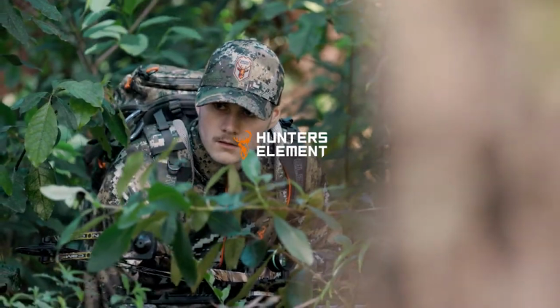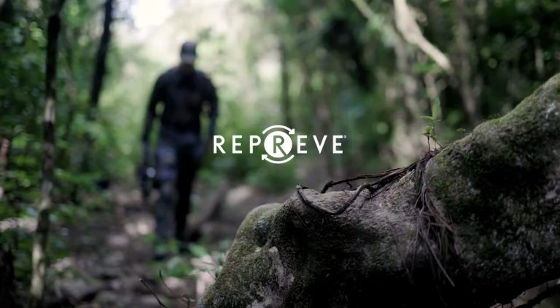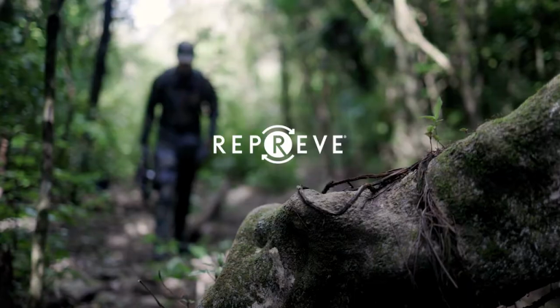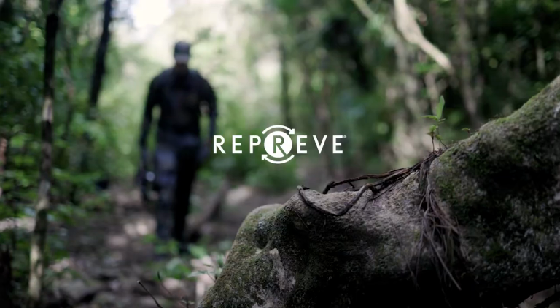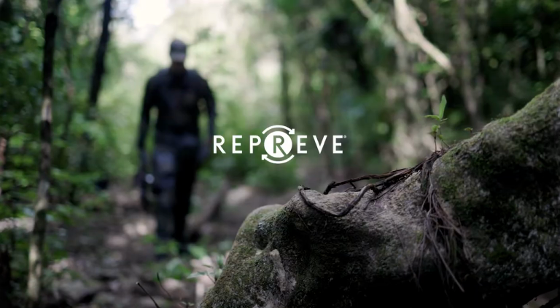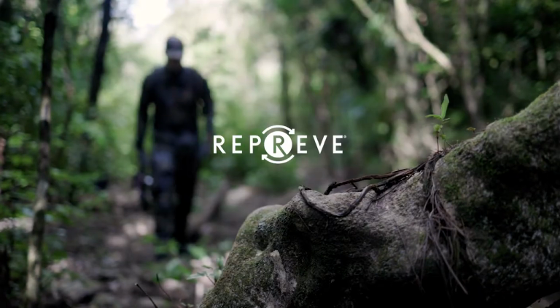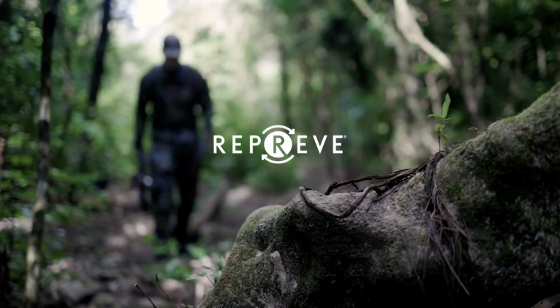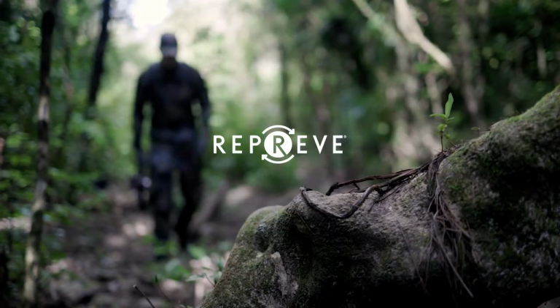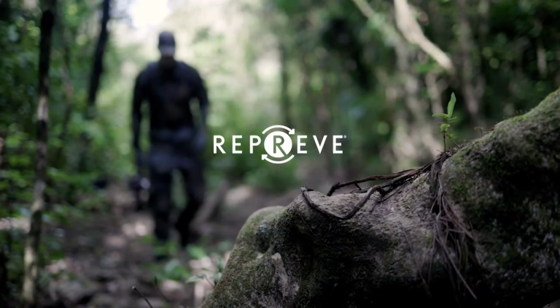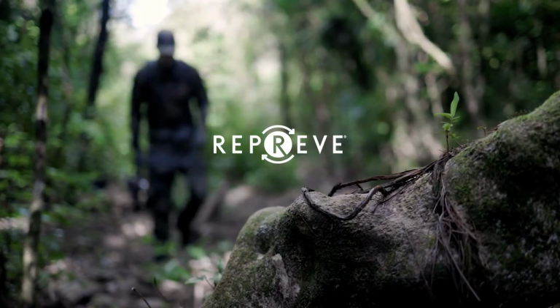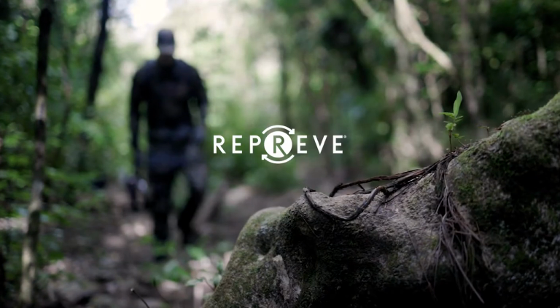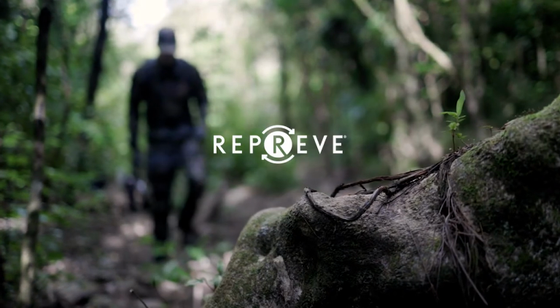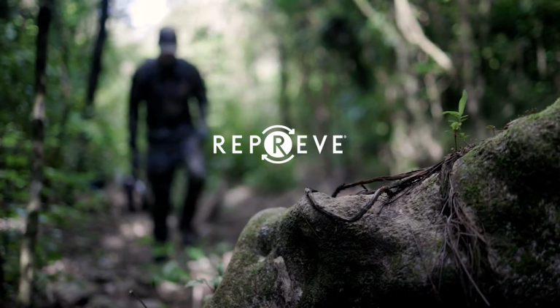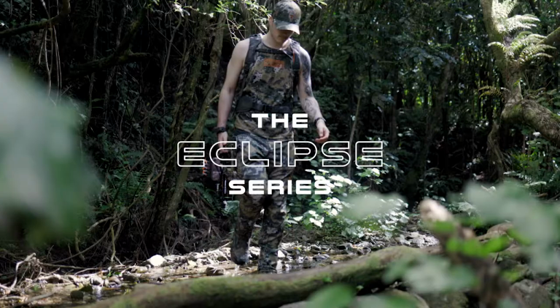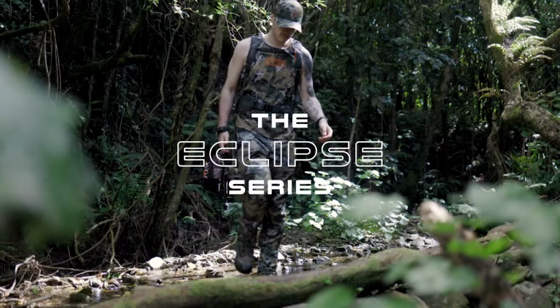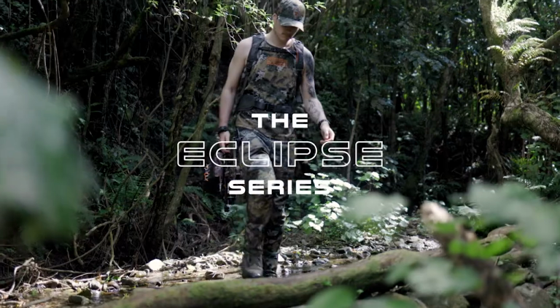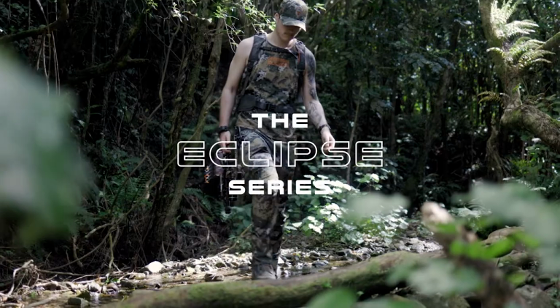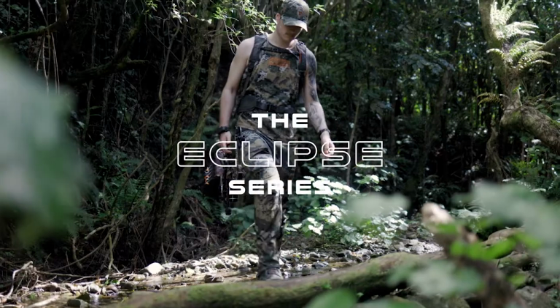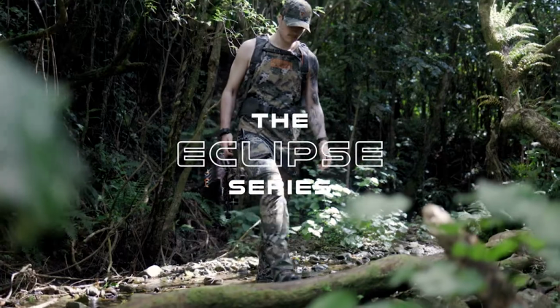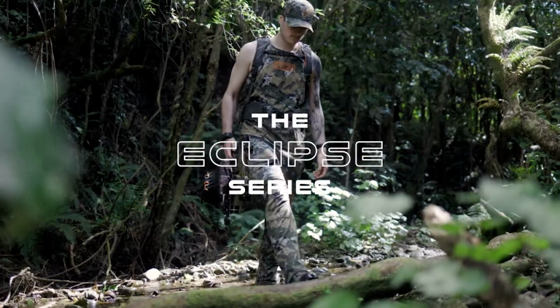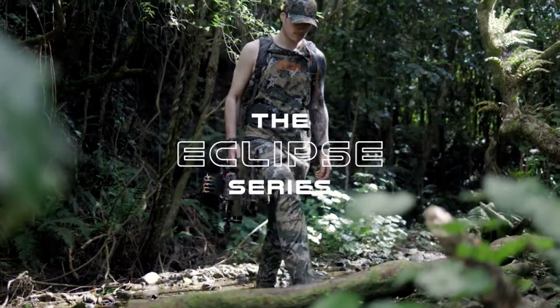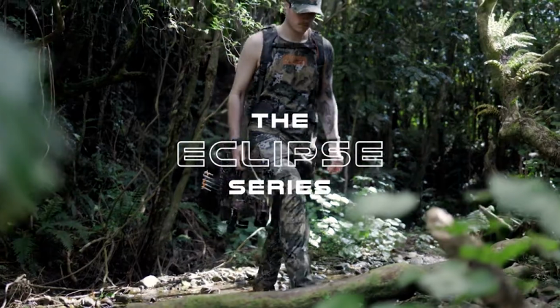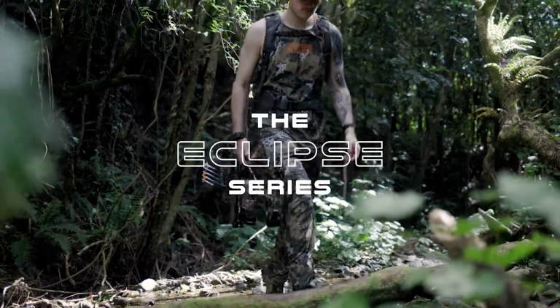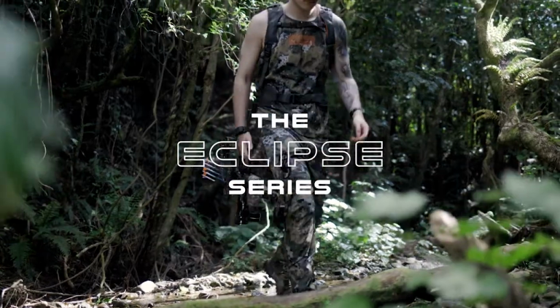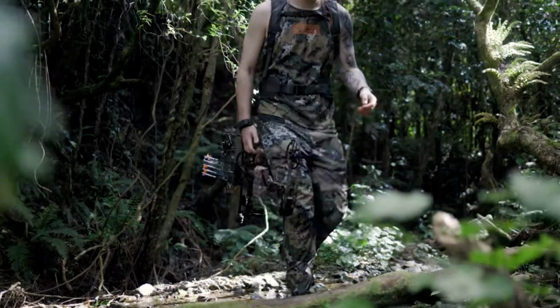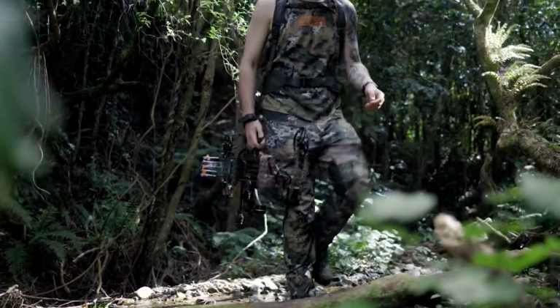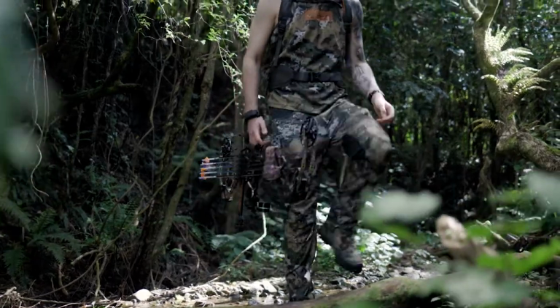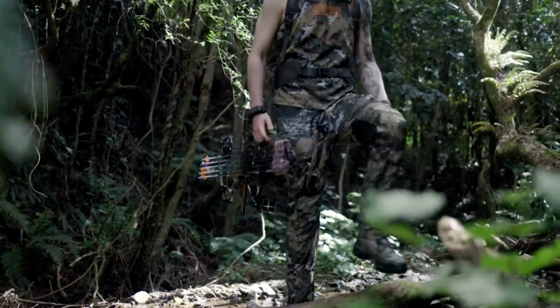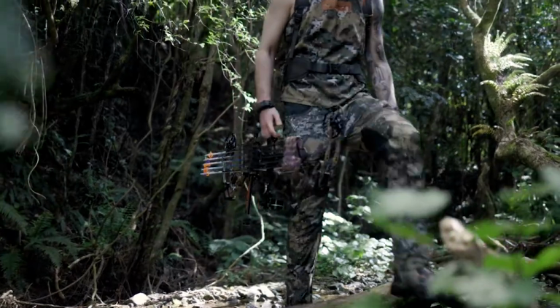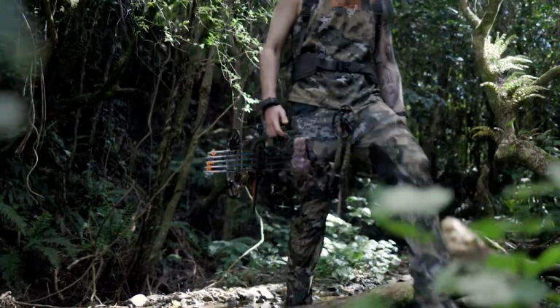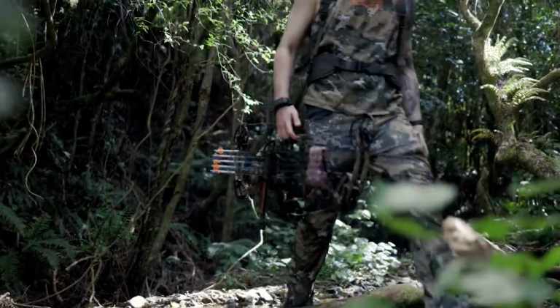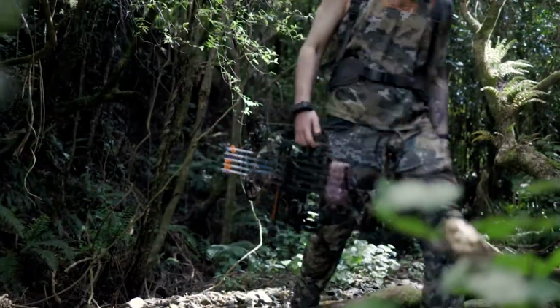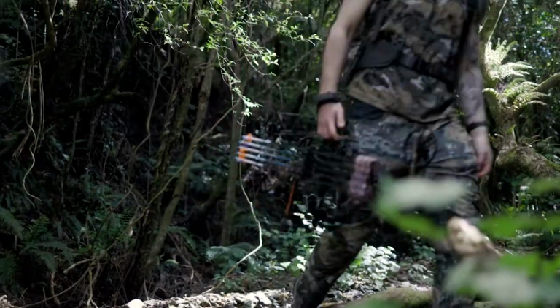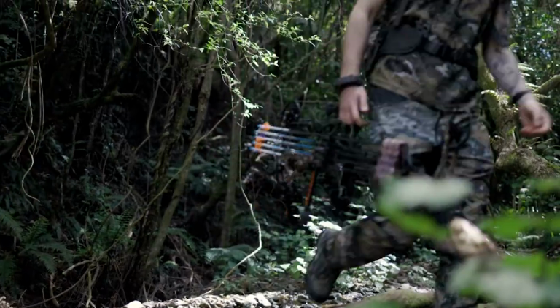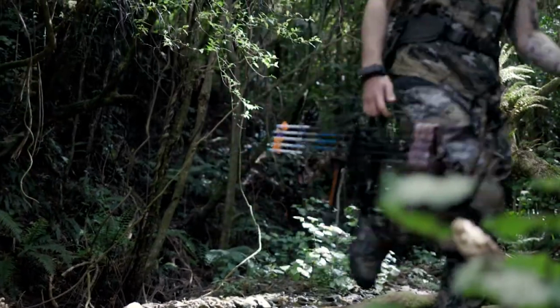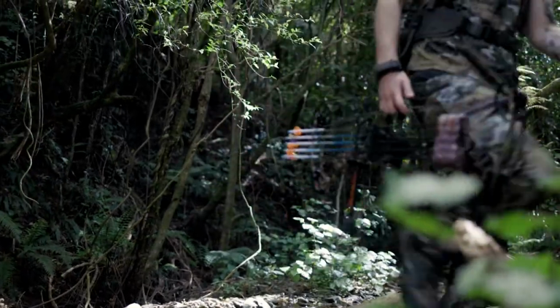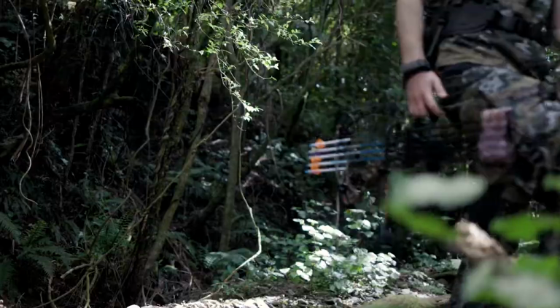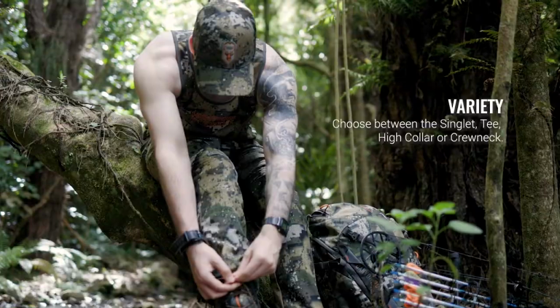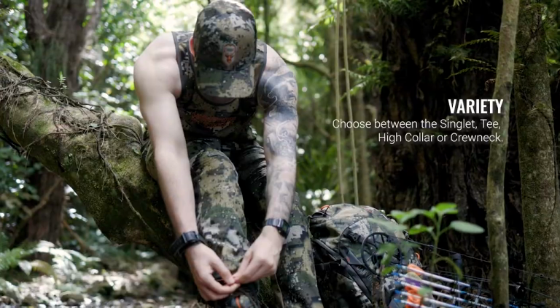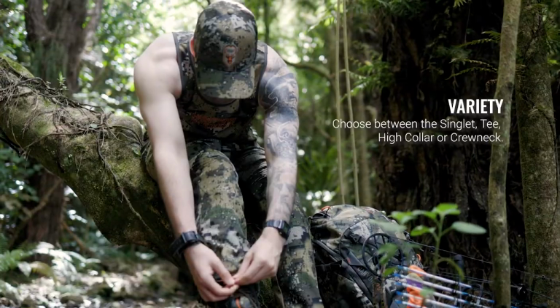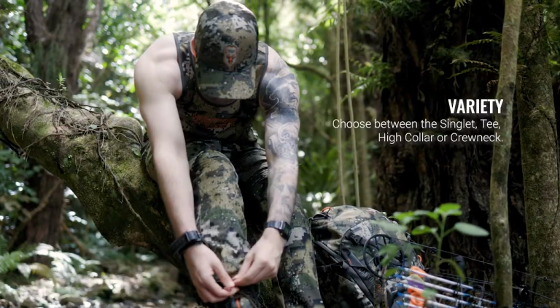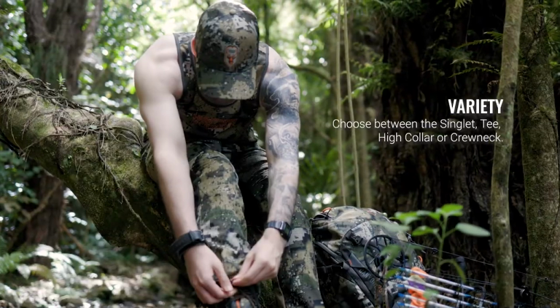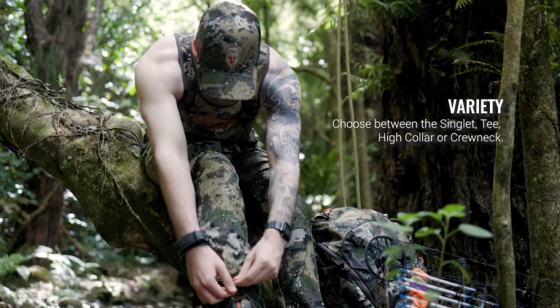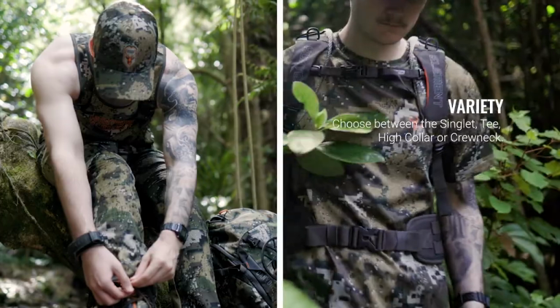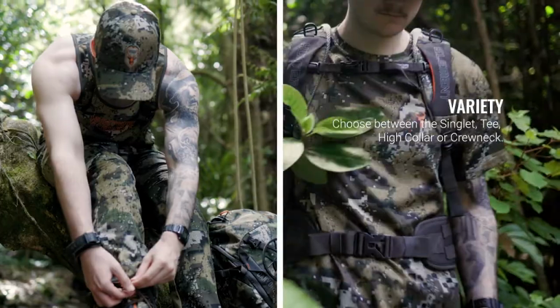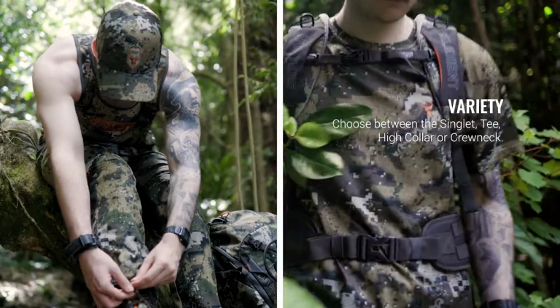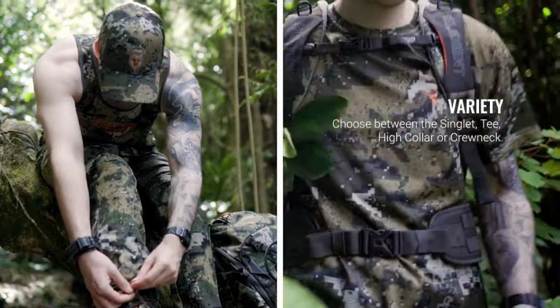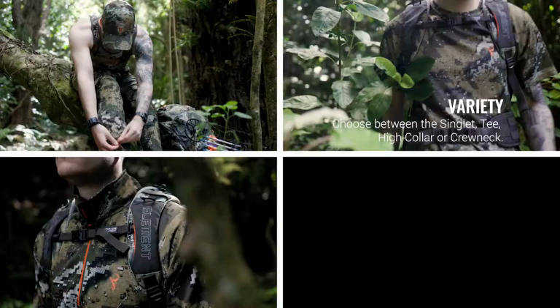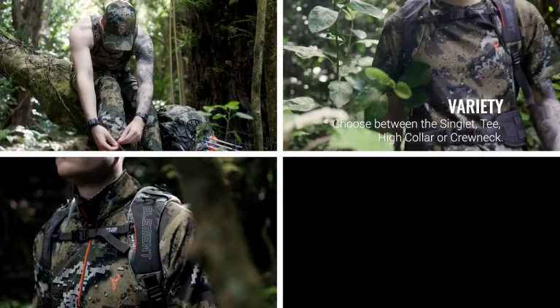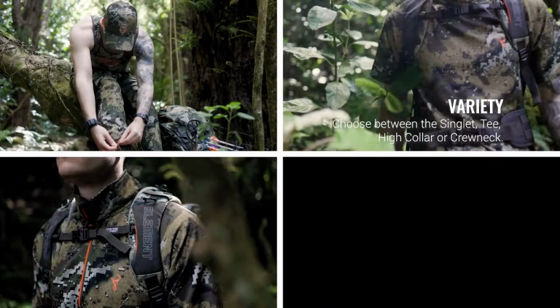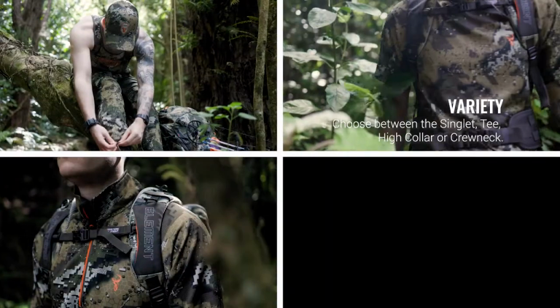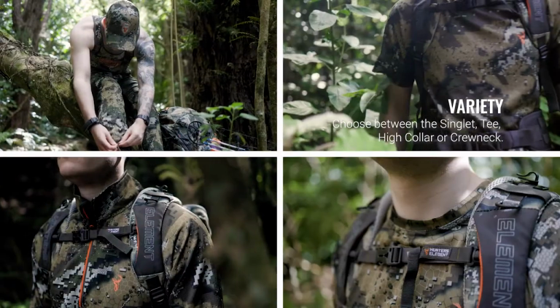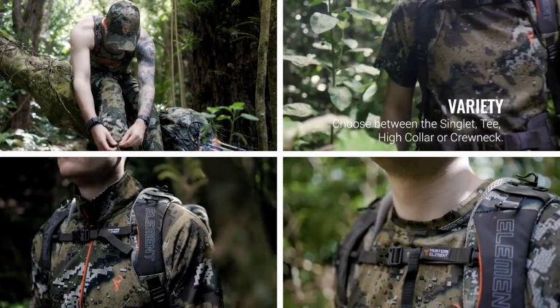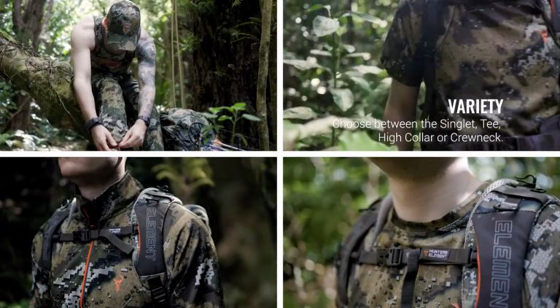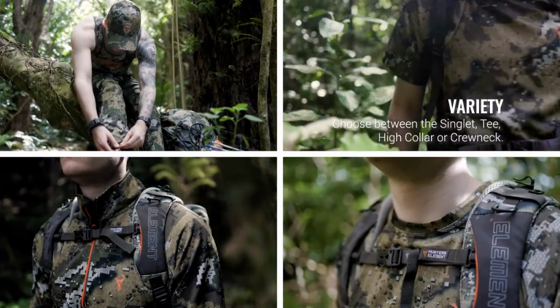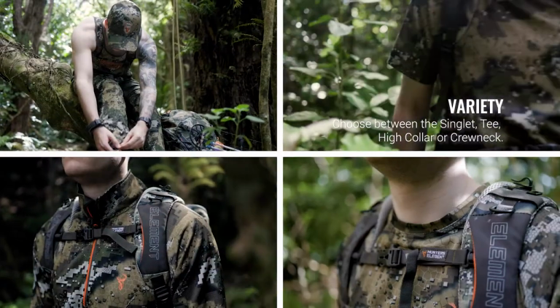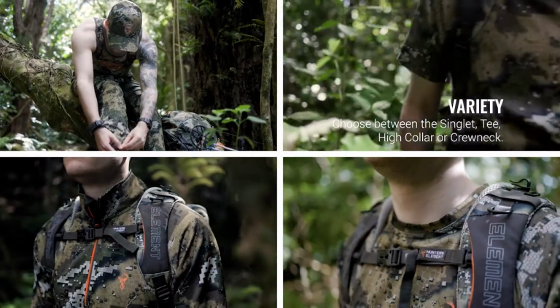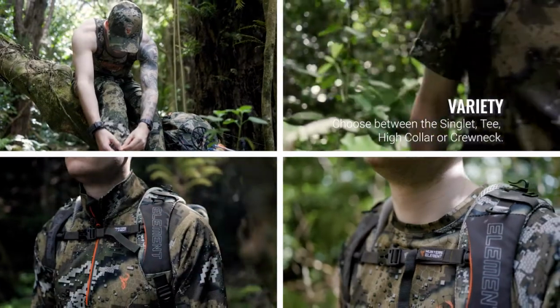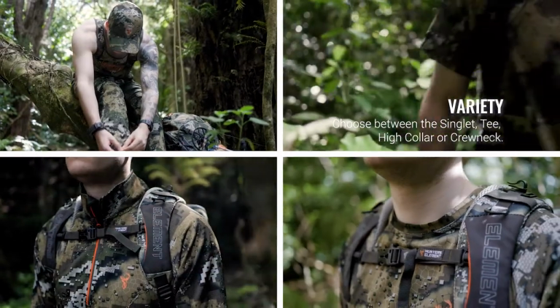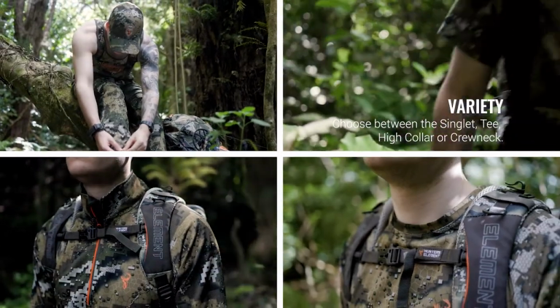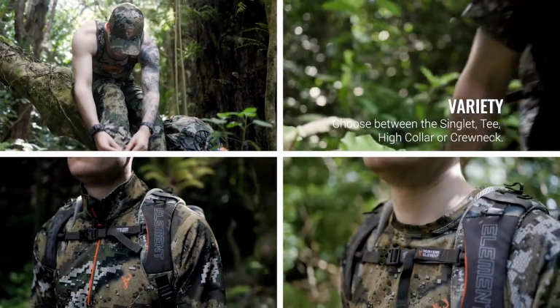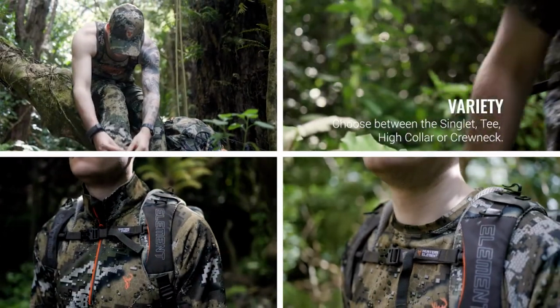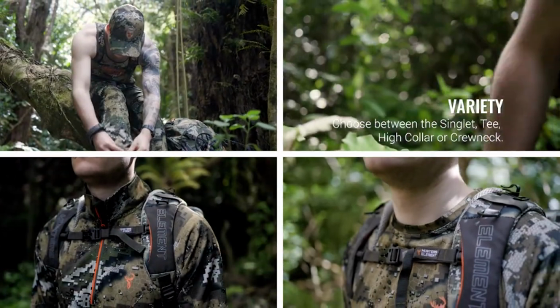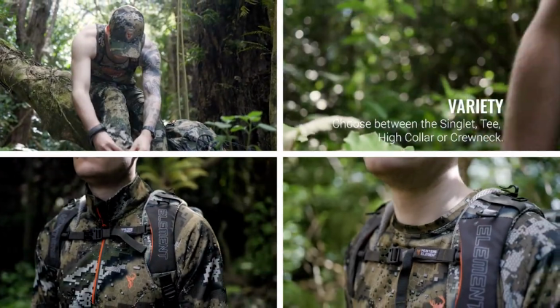The Eclipse range offers a pinnacle in warm weather hunting clothing. Whether you prefer a singlet, tee, collar or crew neck, we've got you covered.